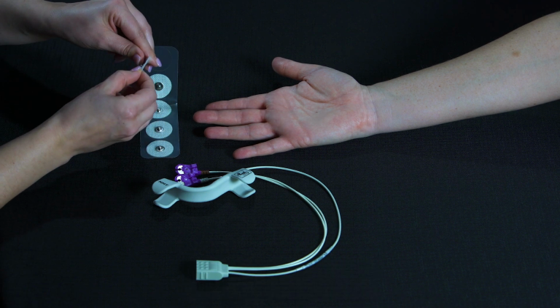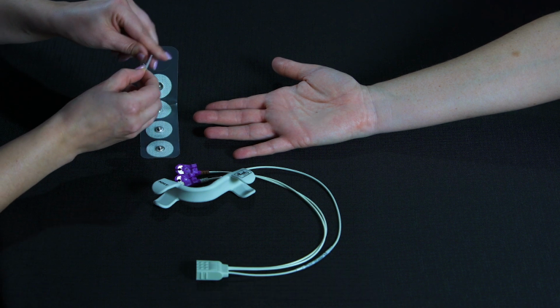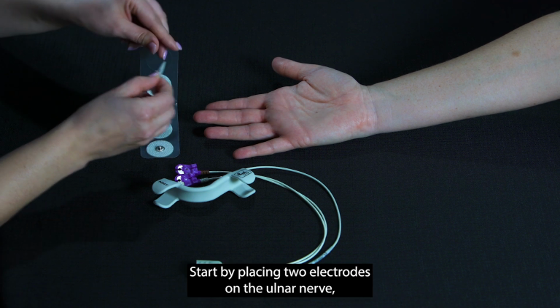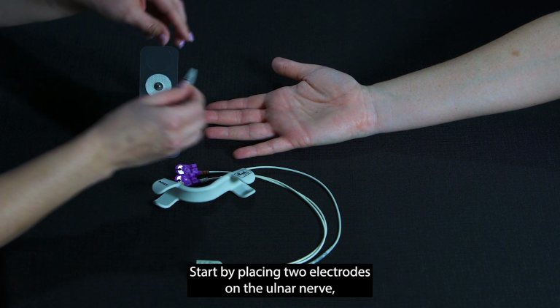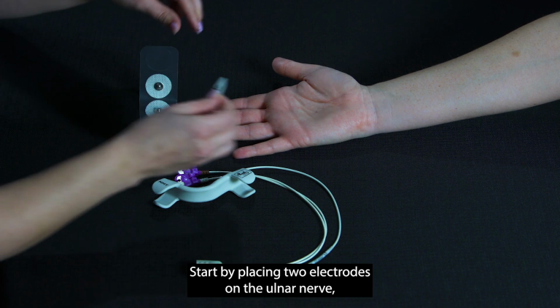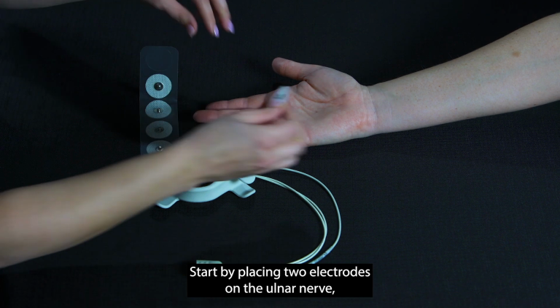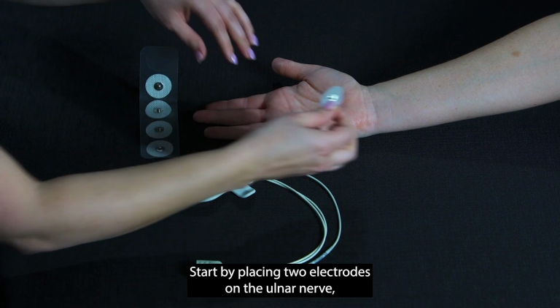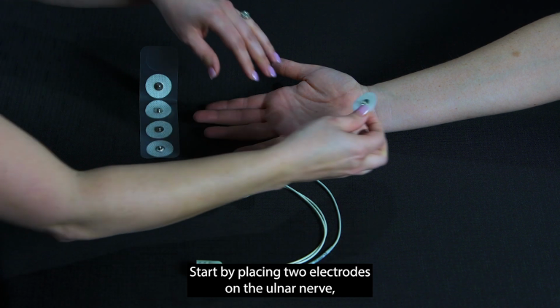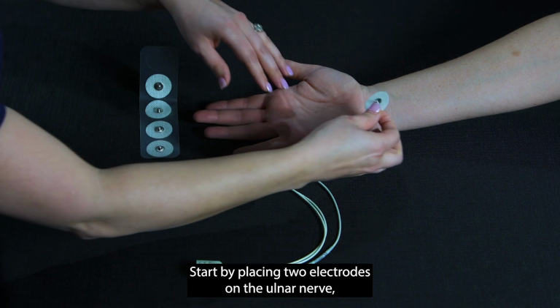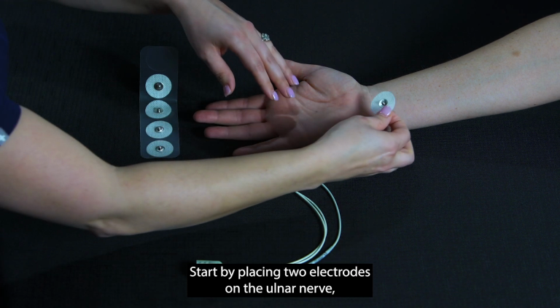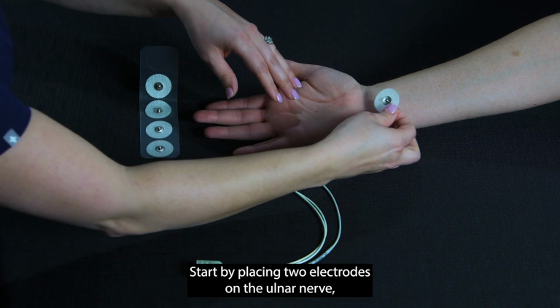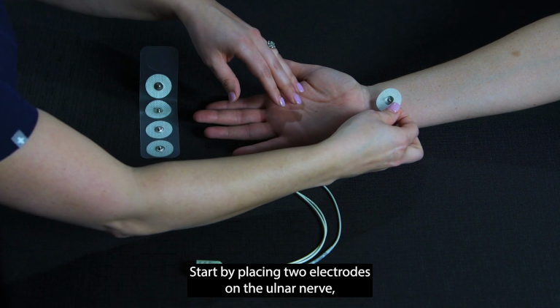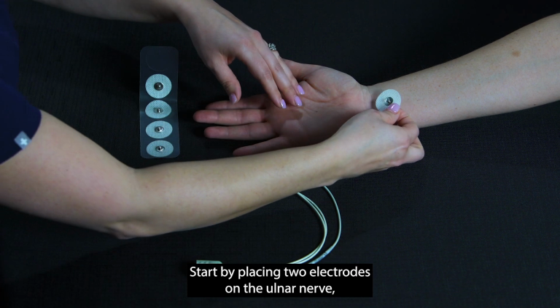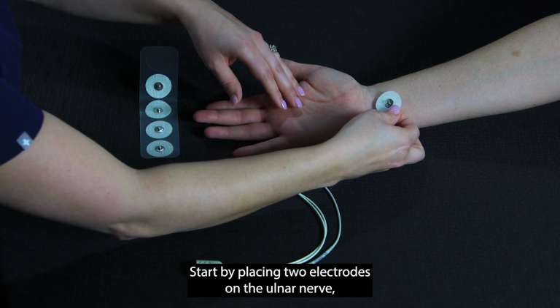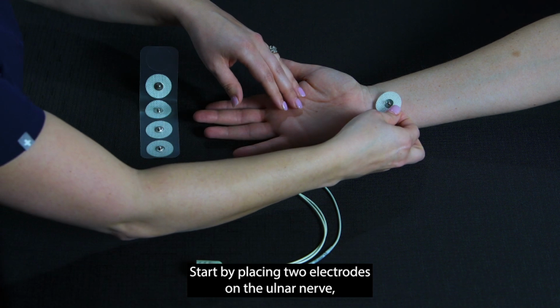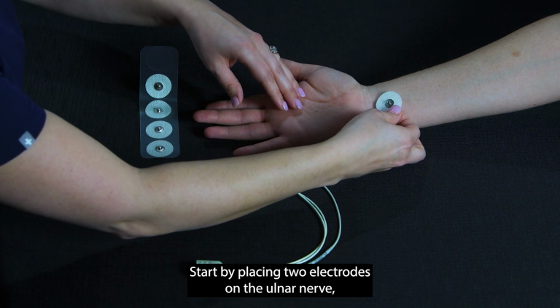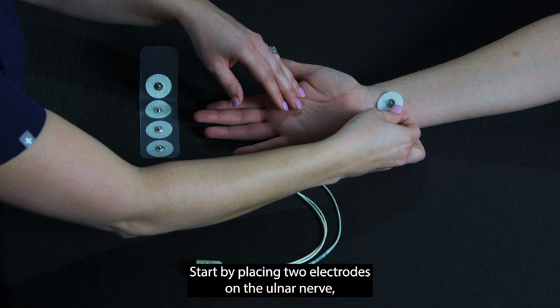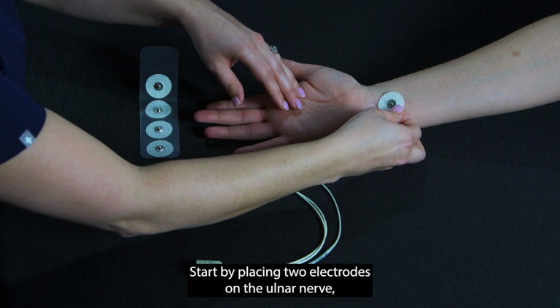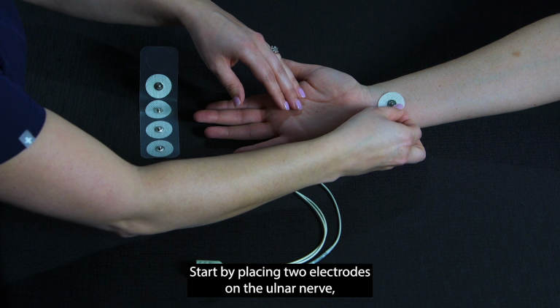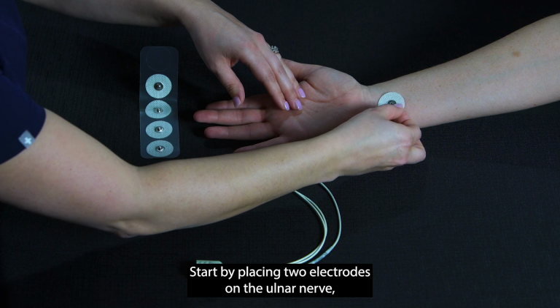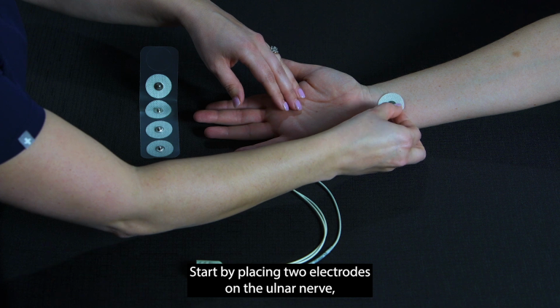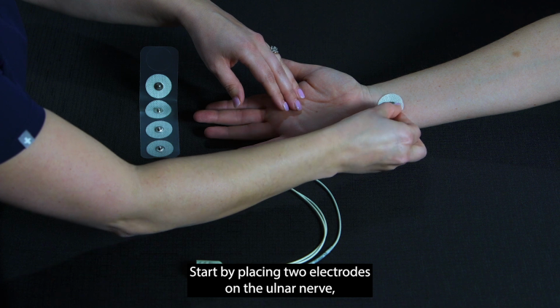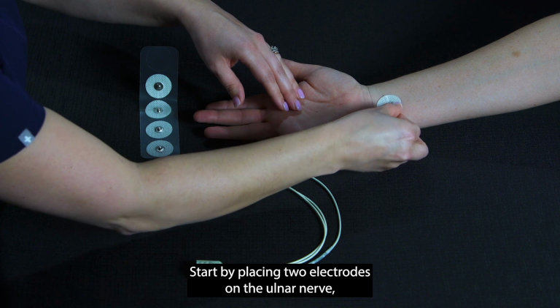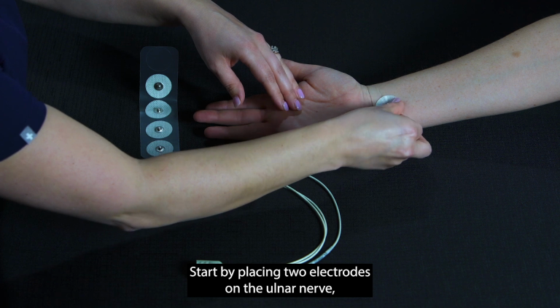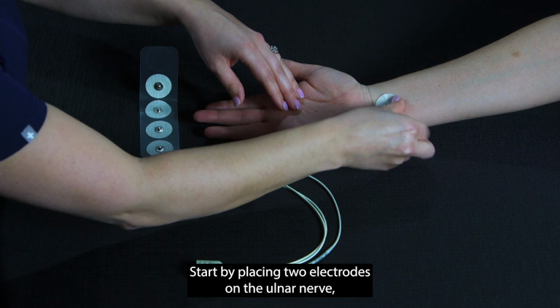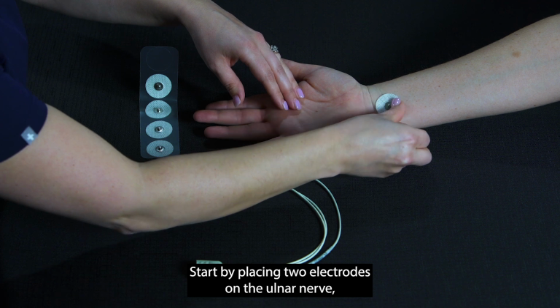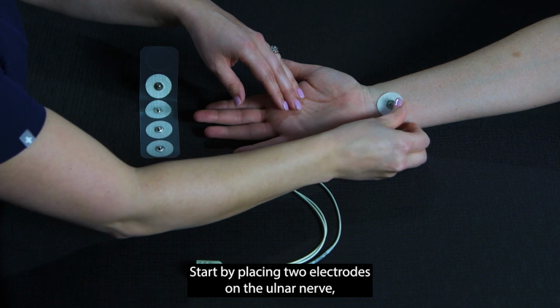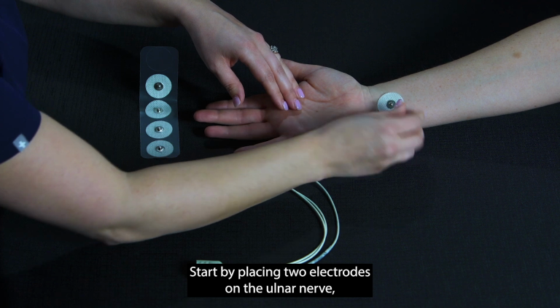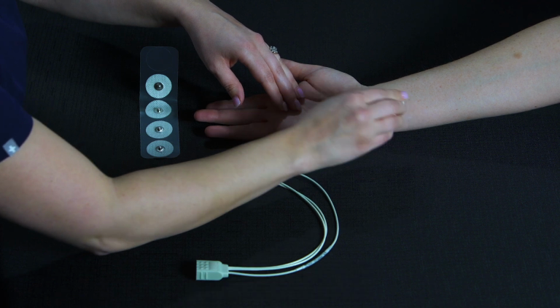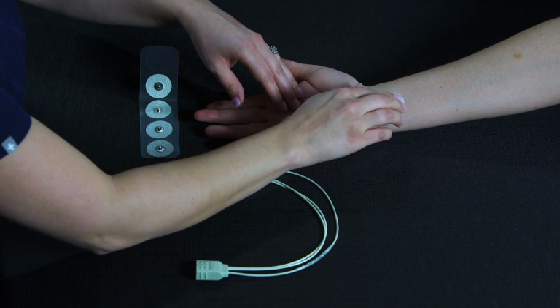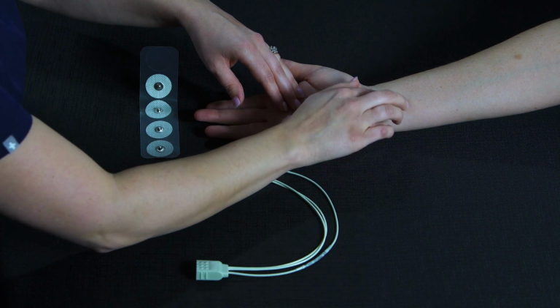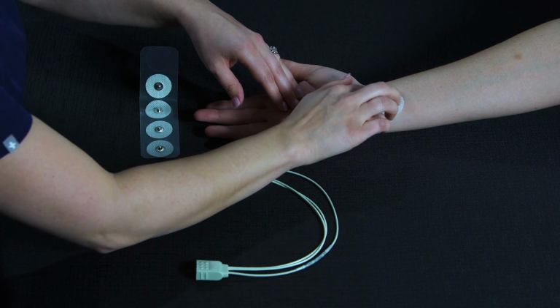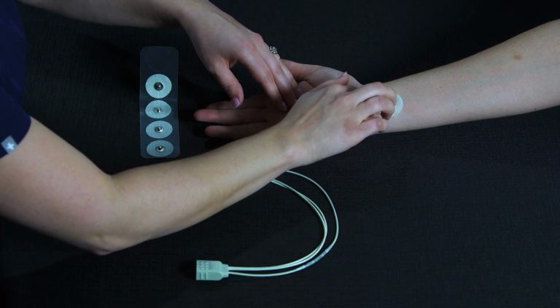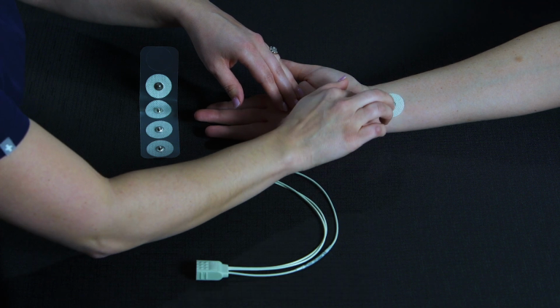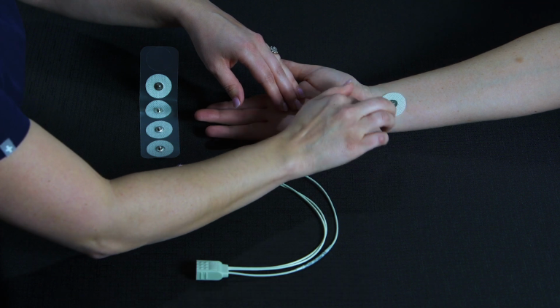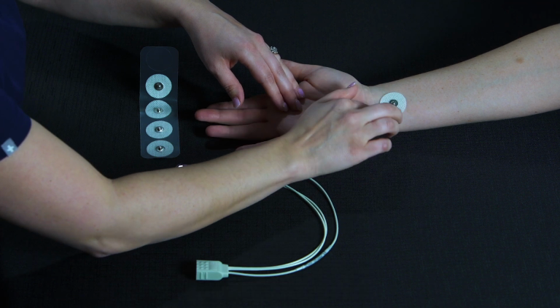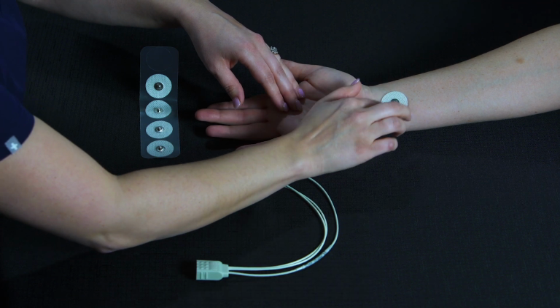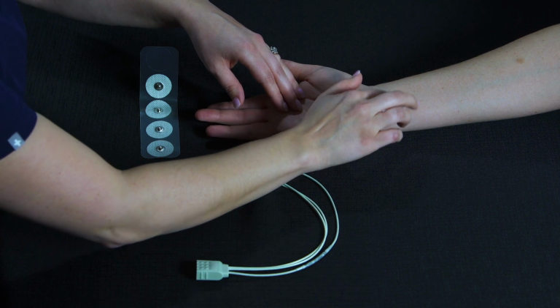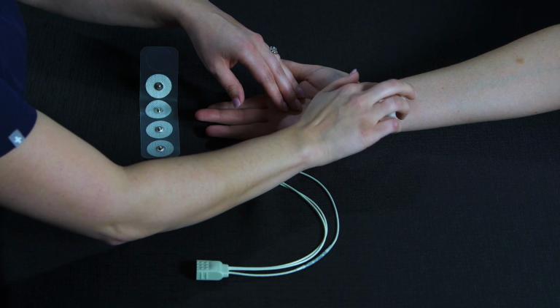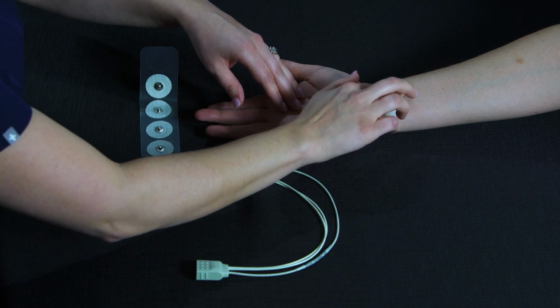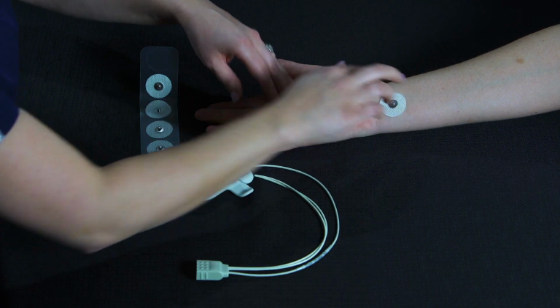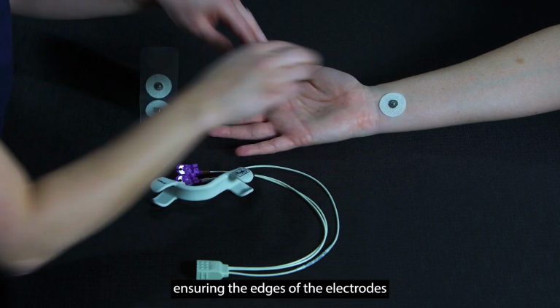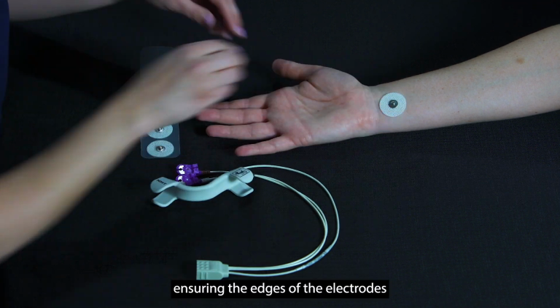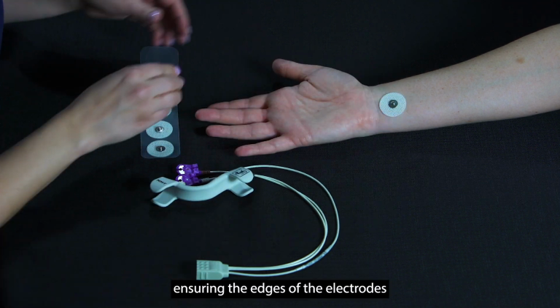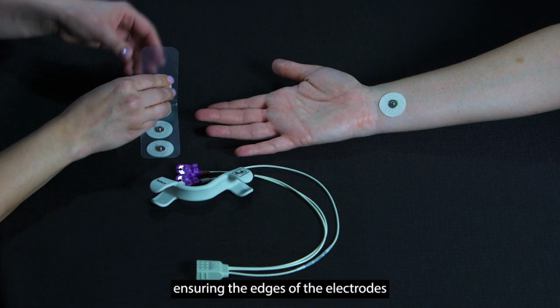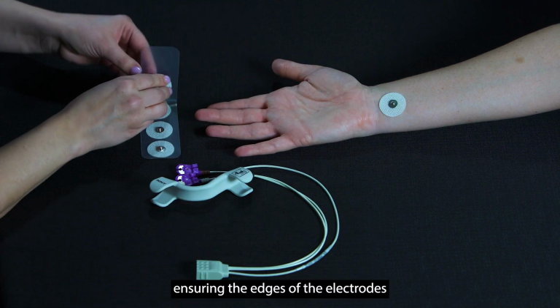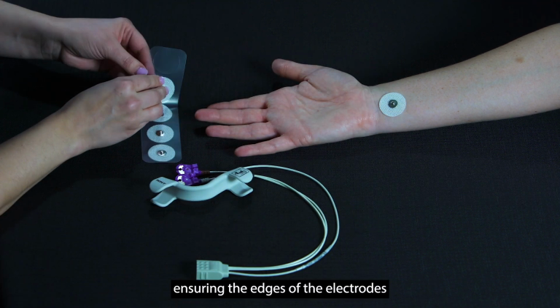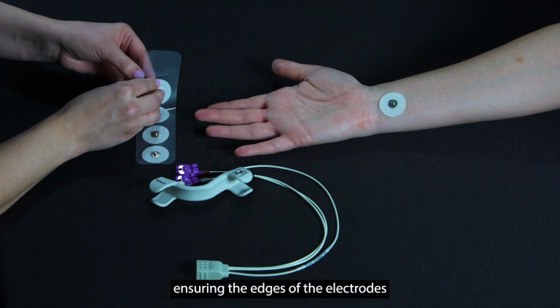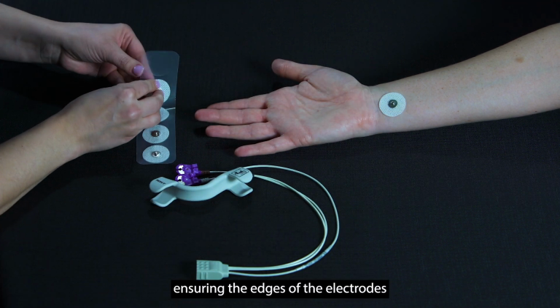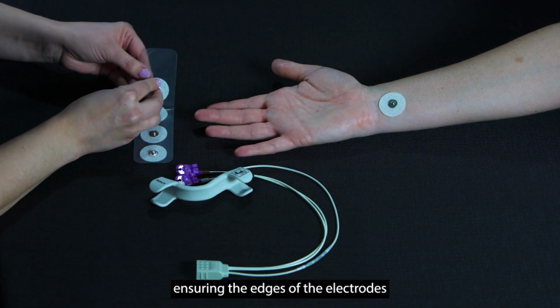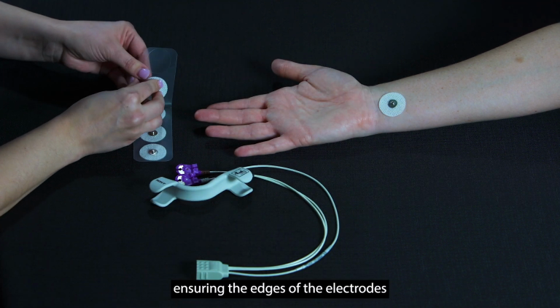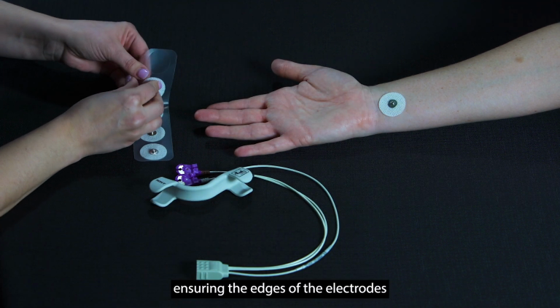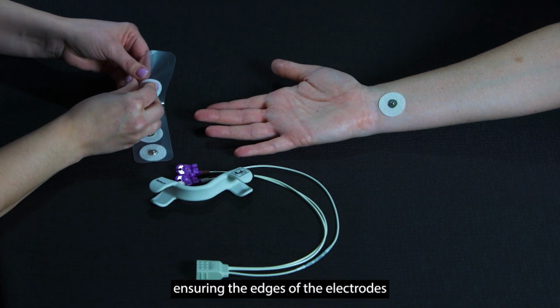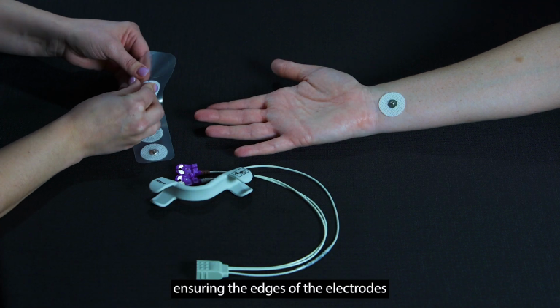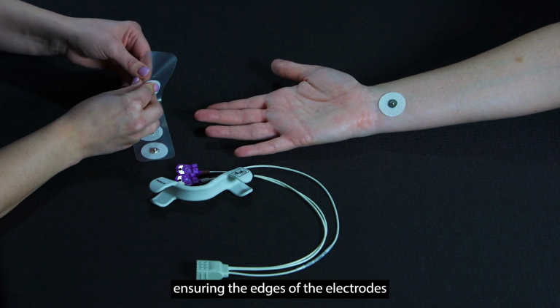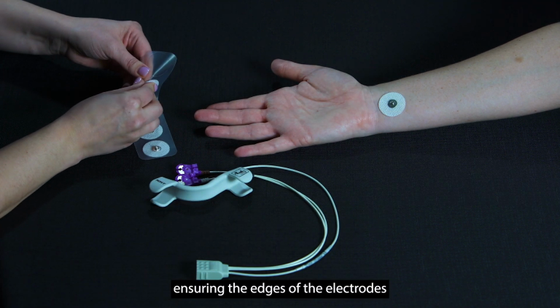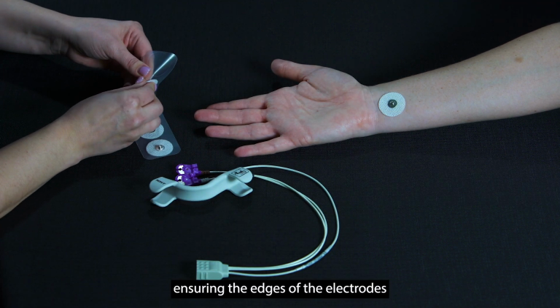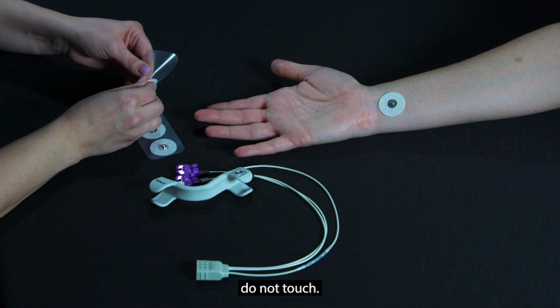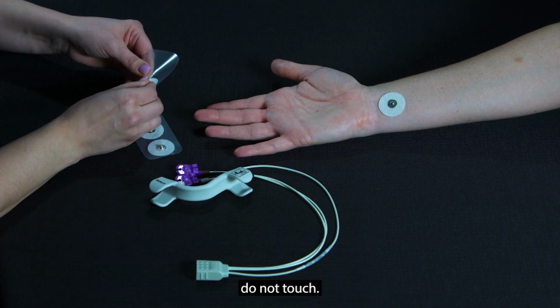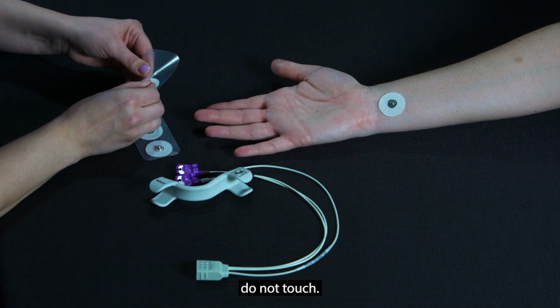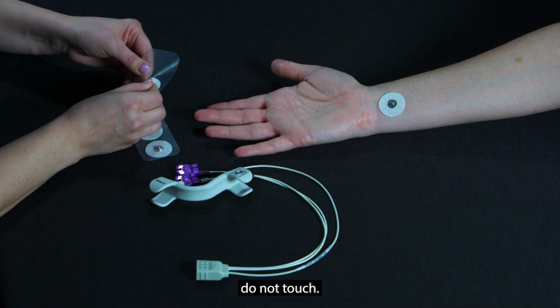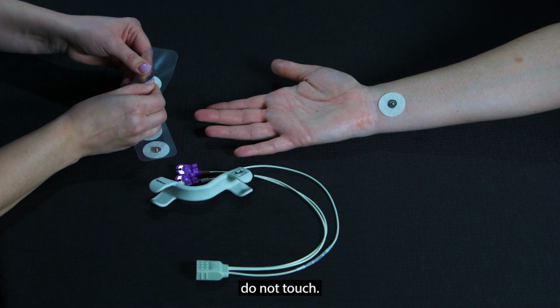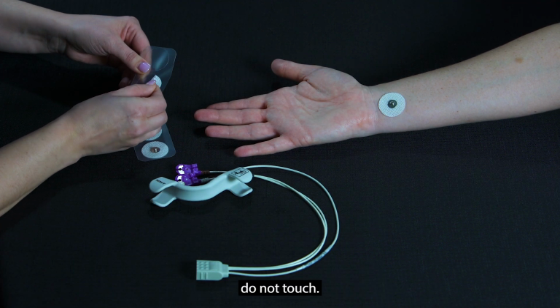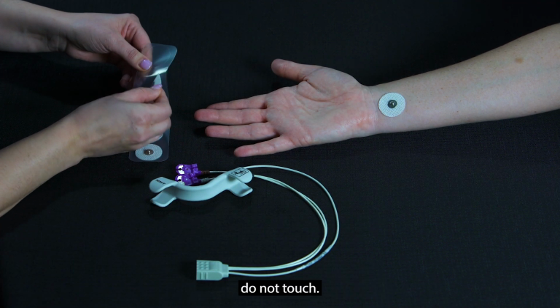Start by placing two electrodes on the ulnar nerve, ensuring the edges of the electrodes do not touch.